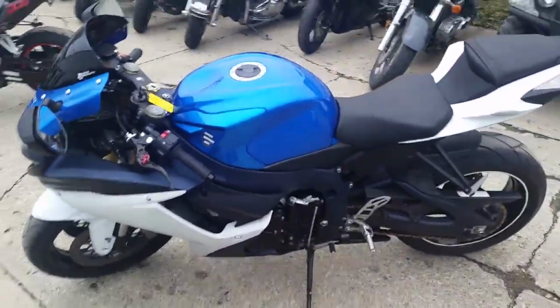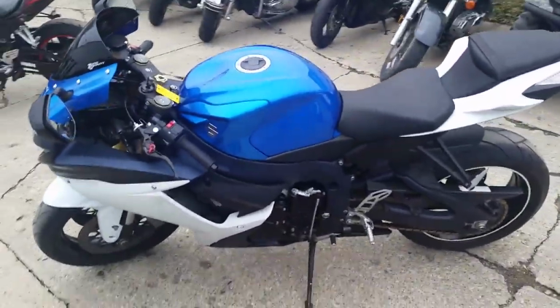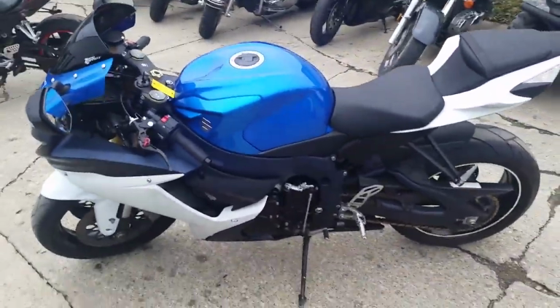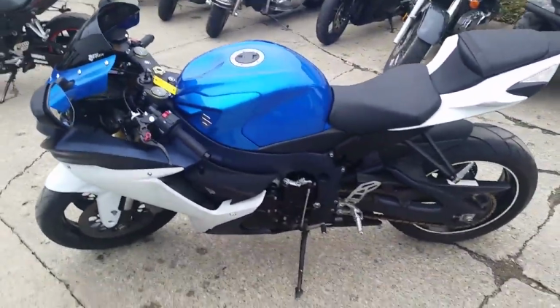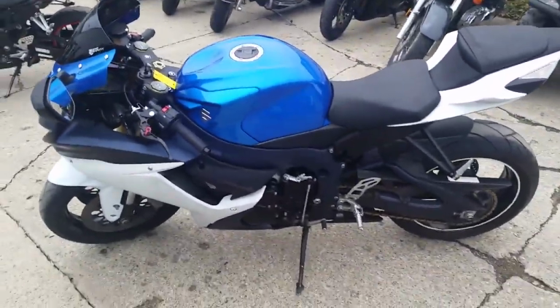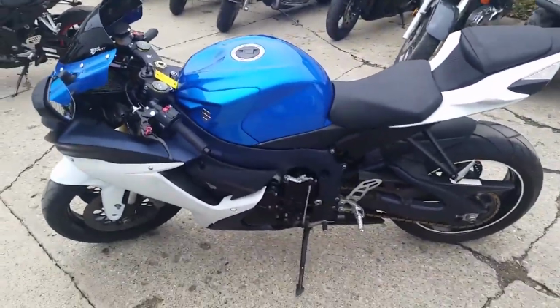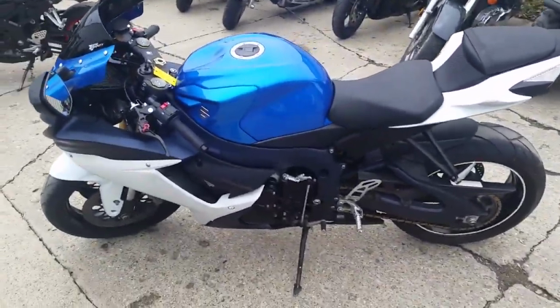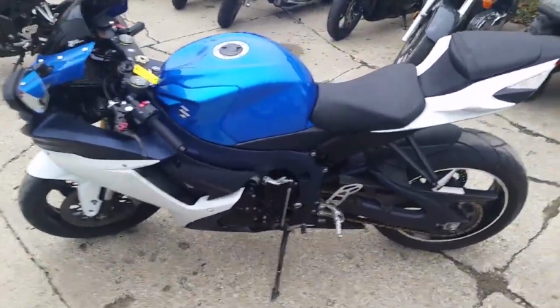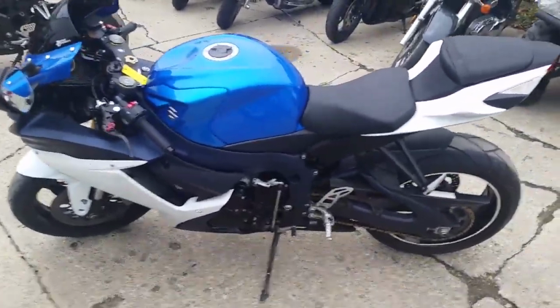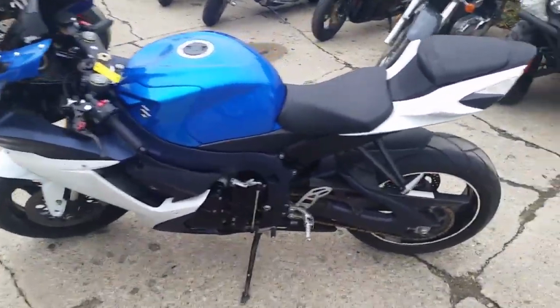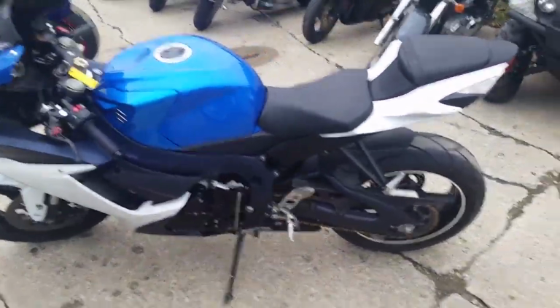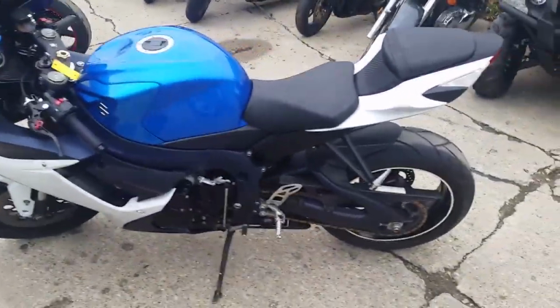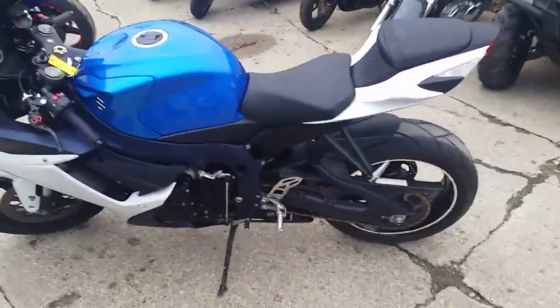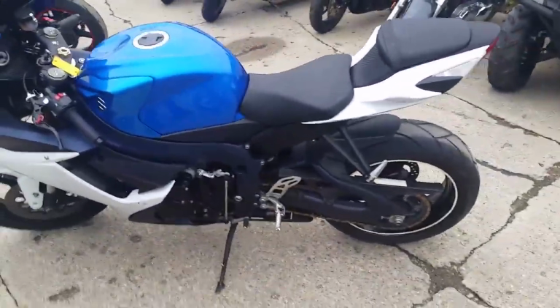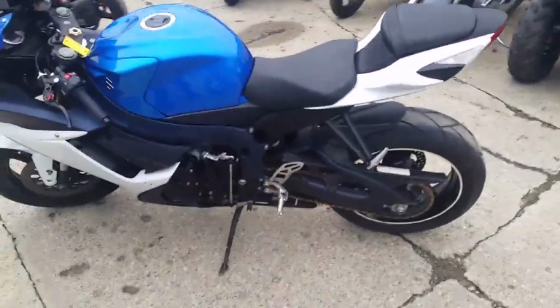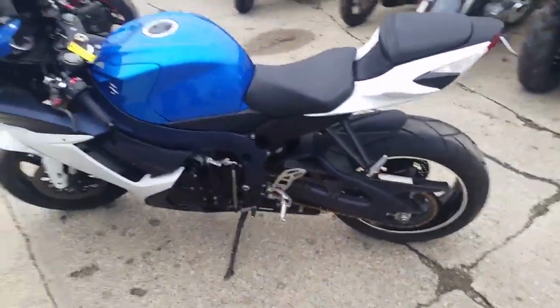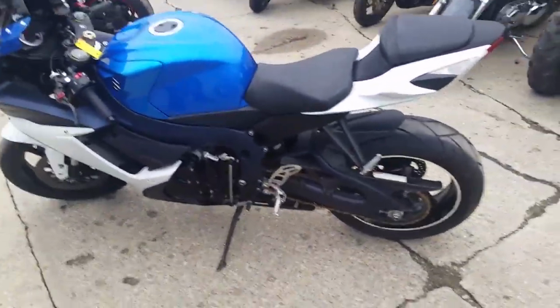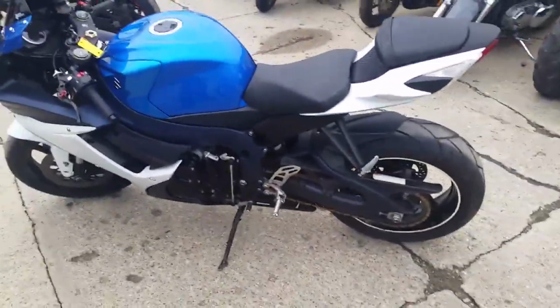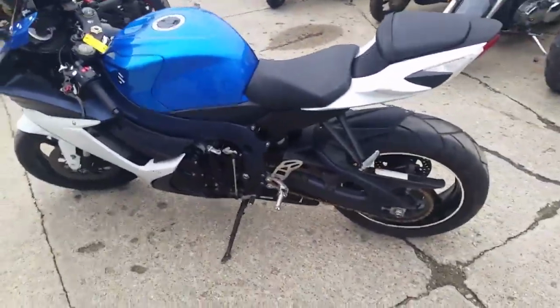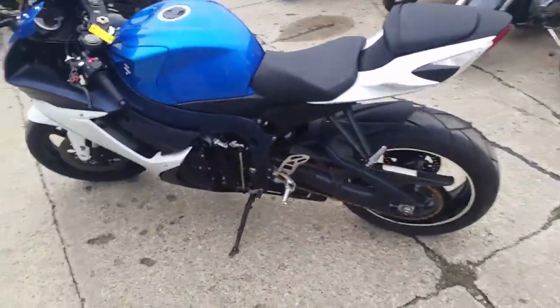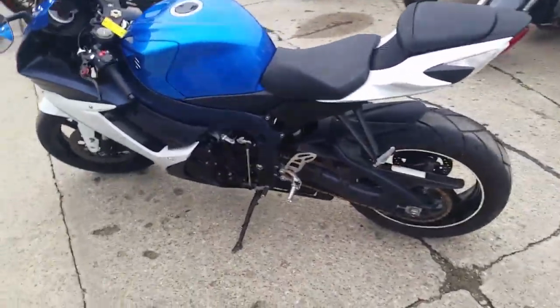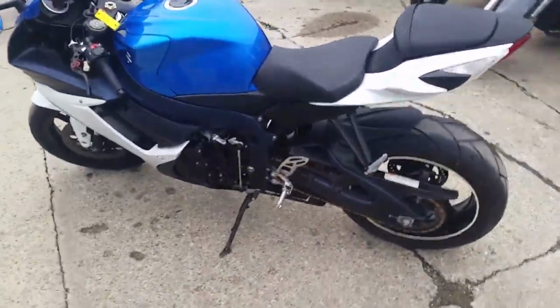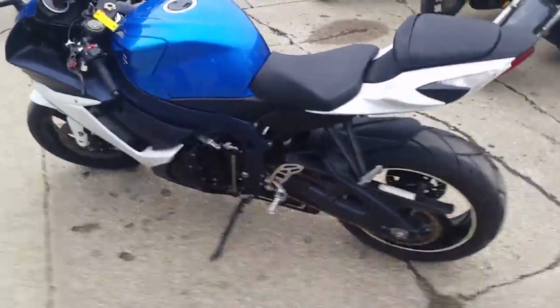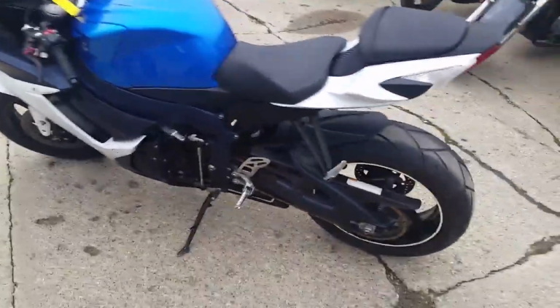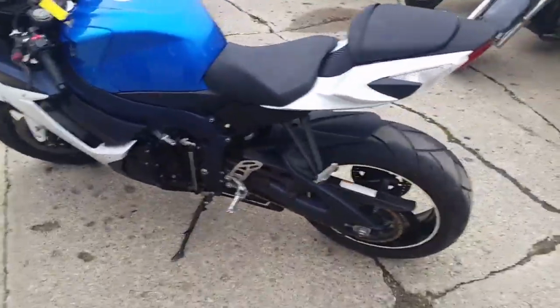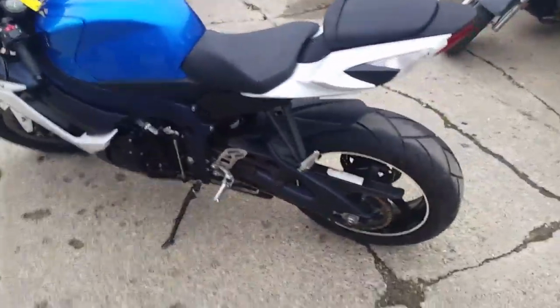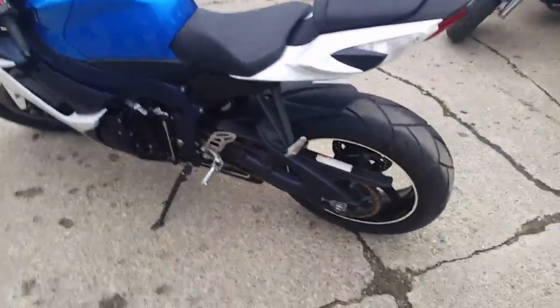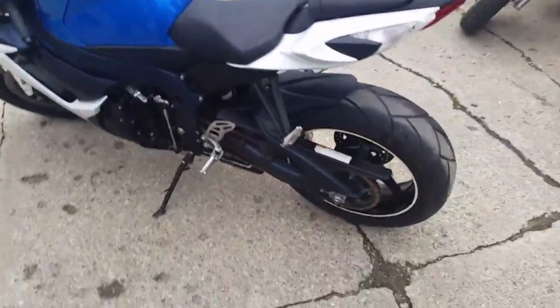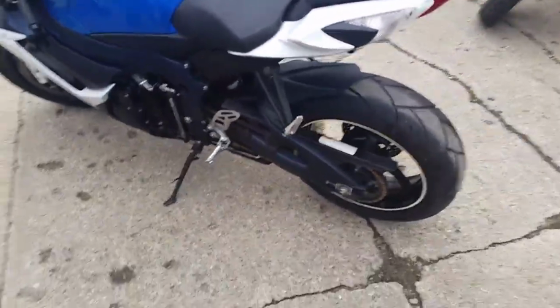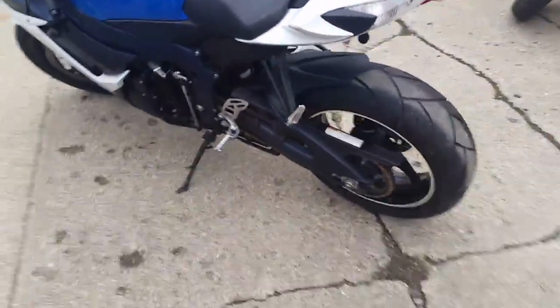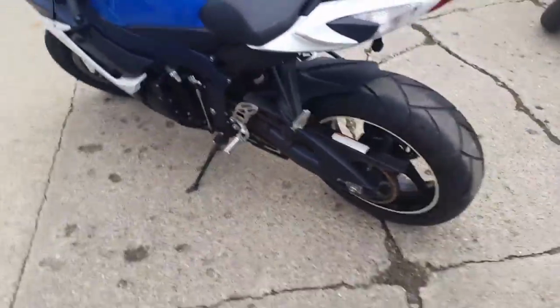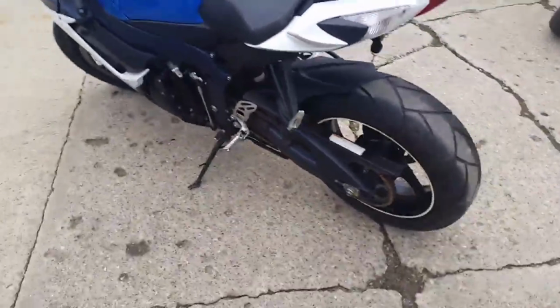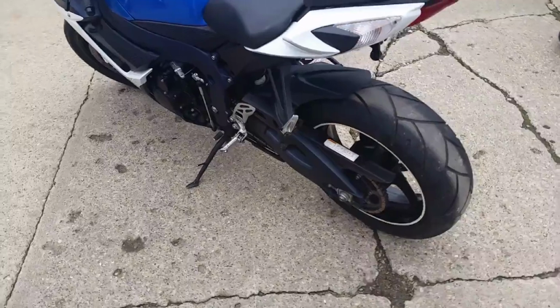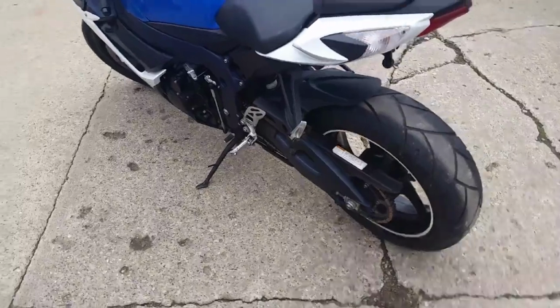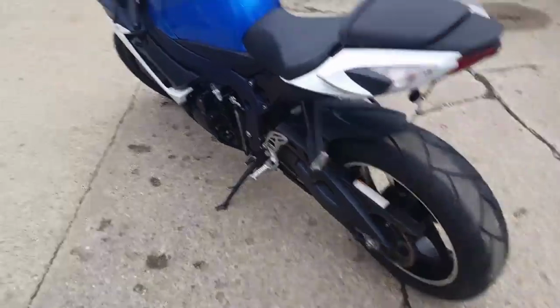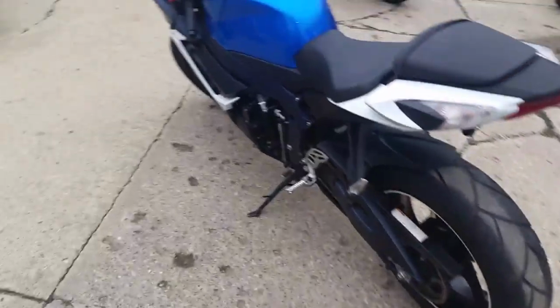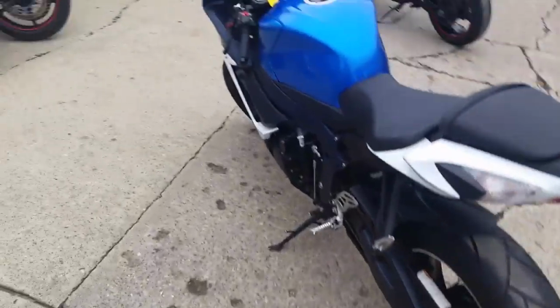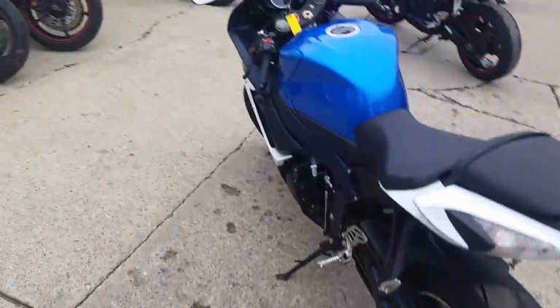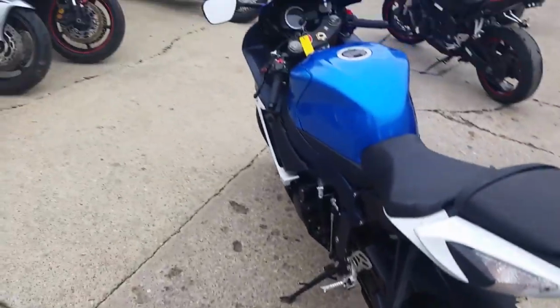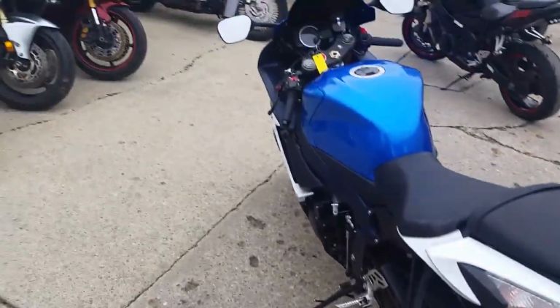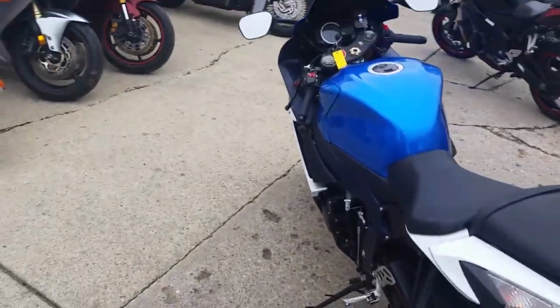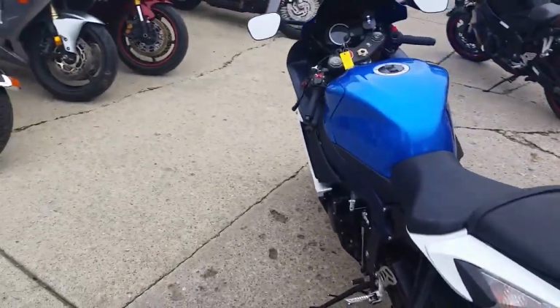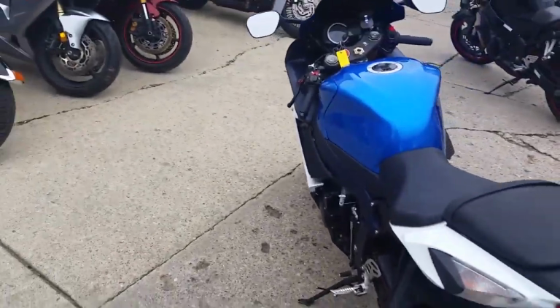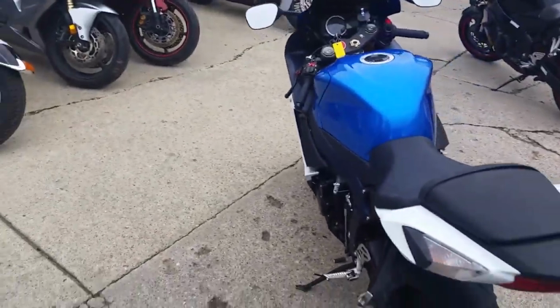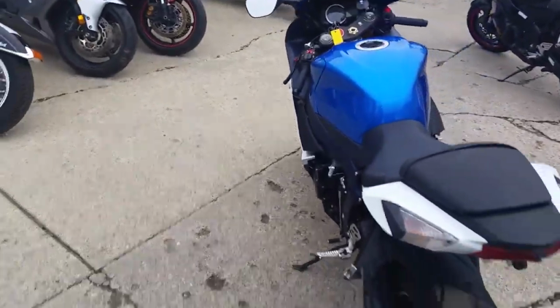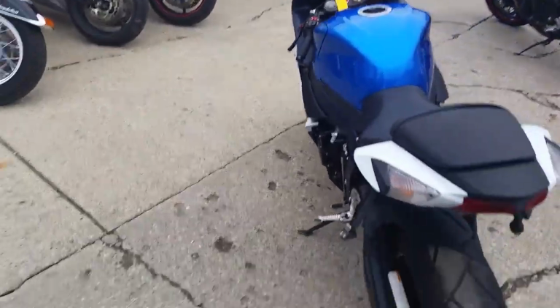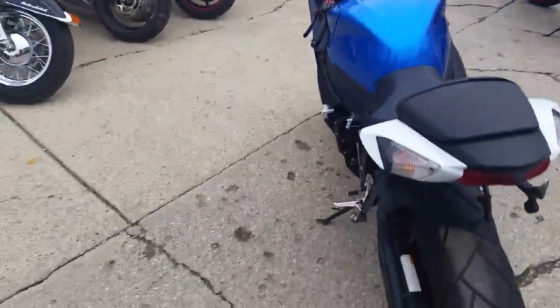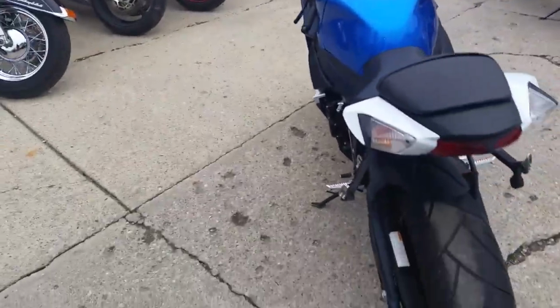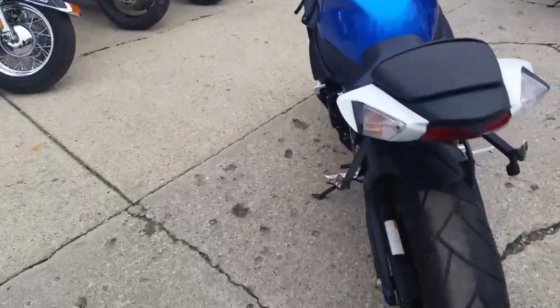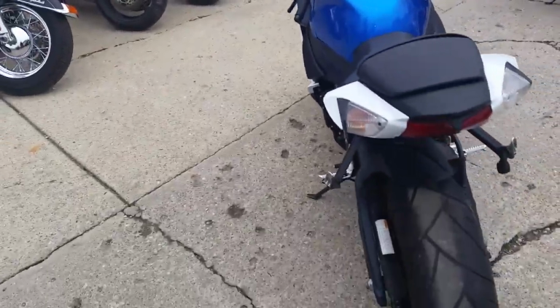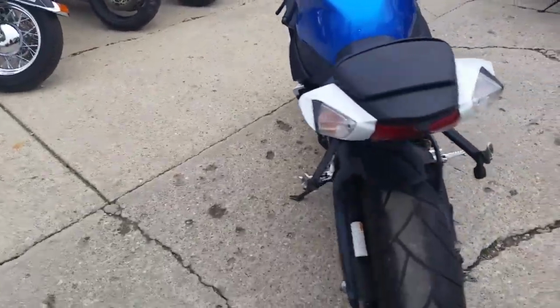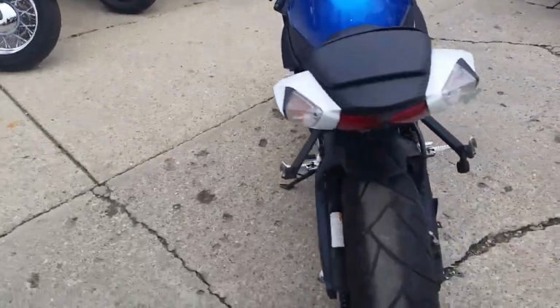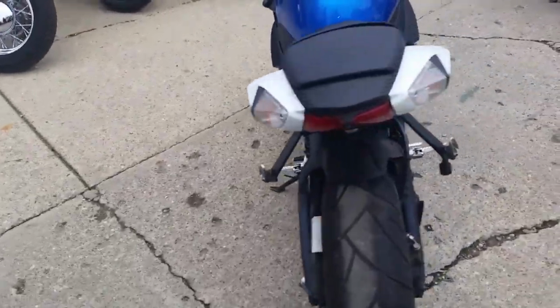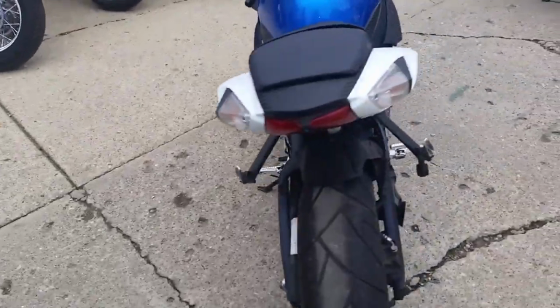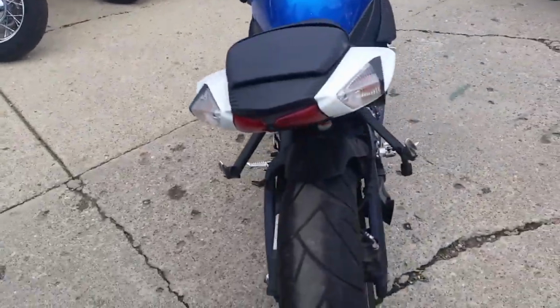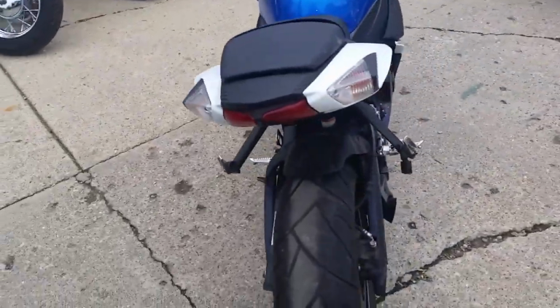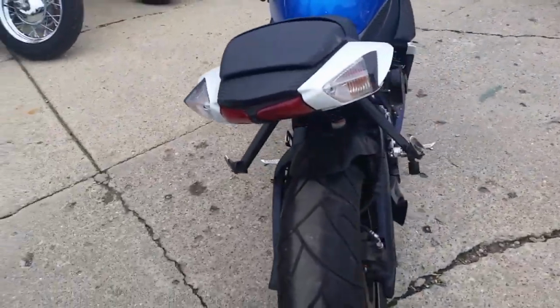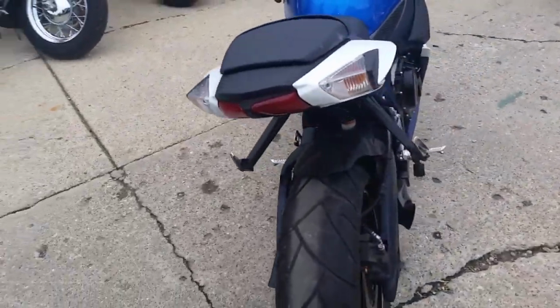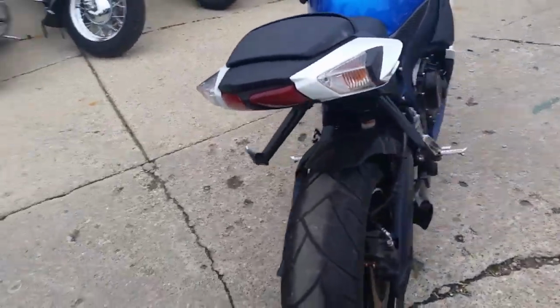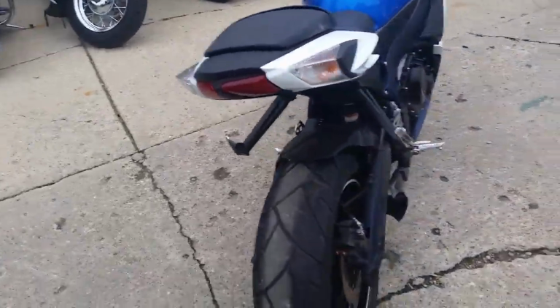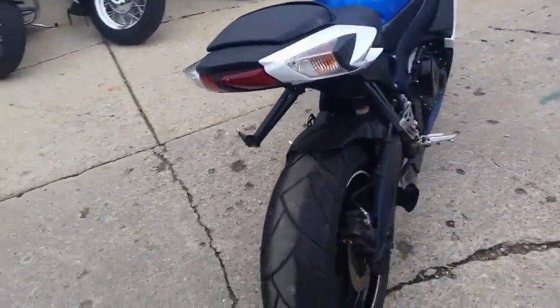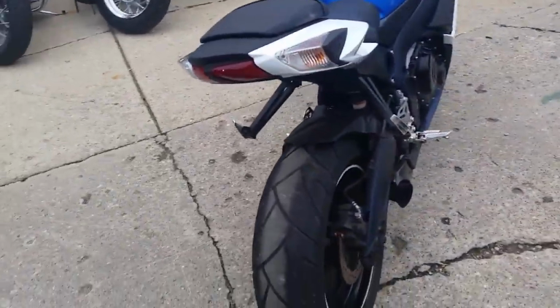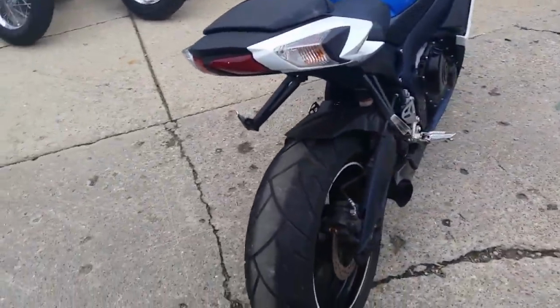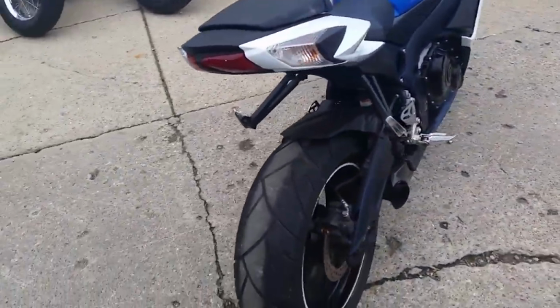It runs fast and strong. We got this thing priced to move — $129 a month. Visit our website, it's approvalpowersports.com.